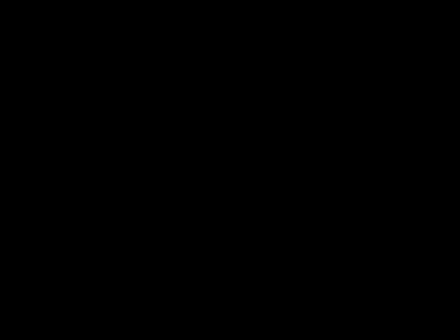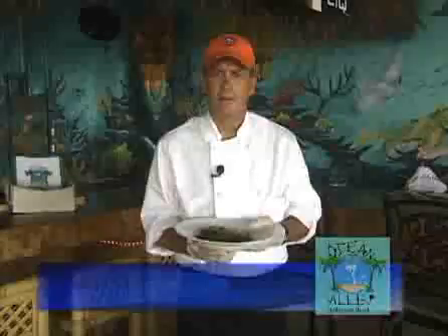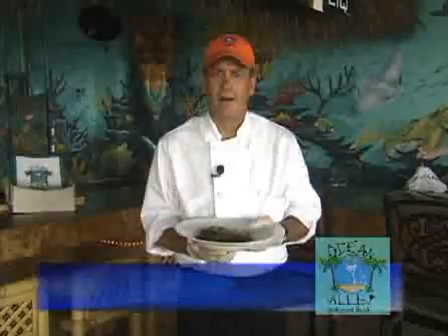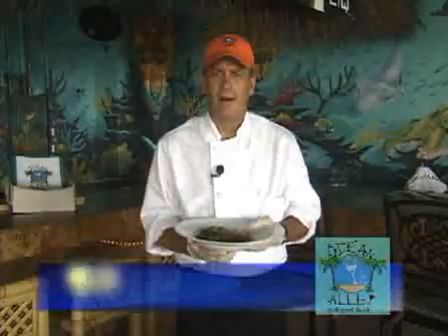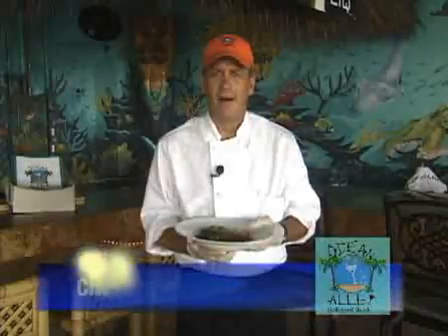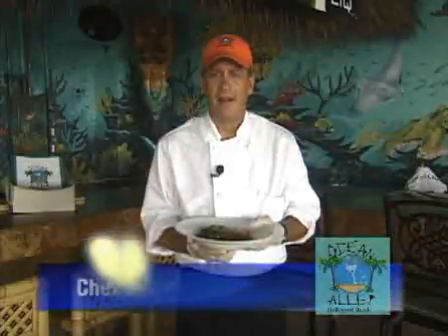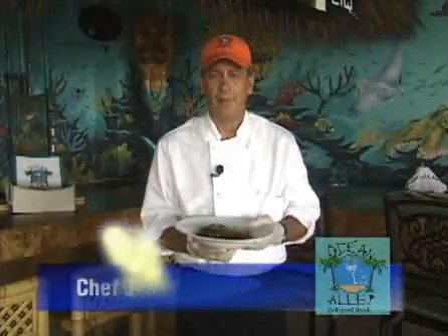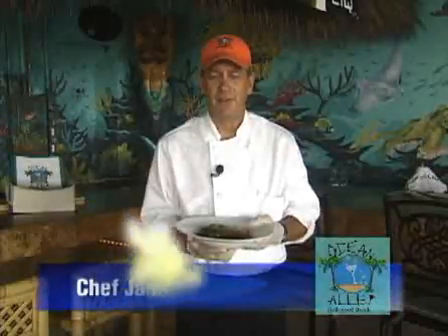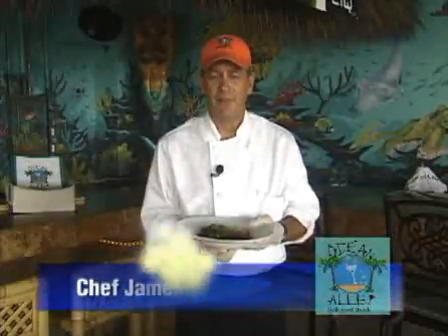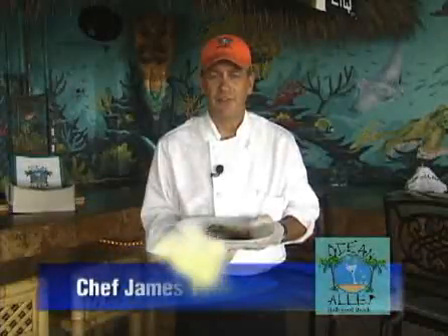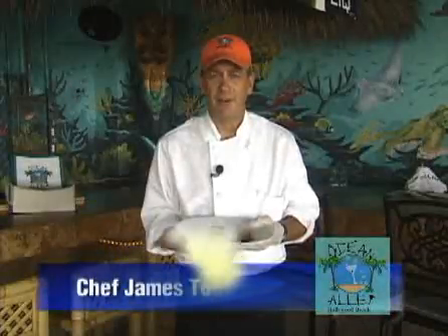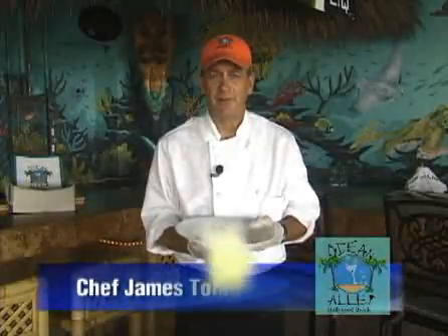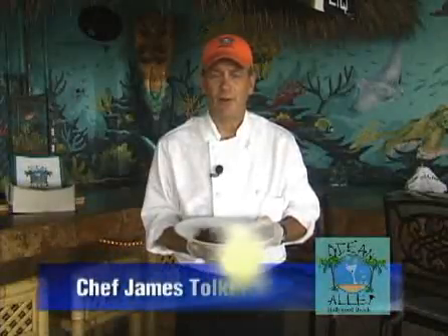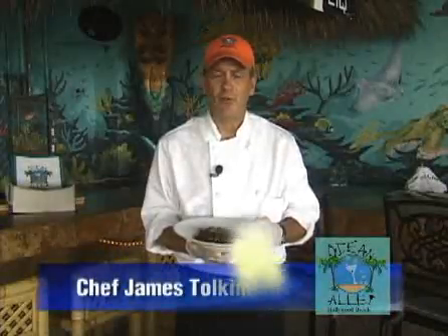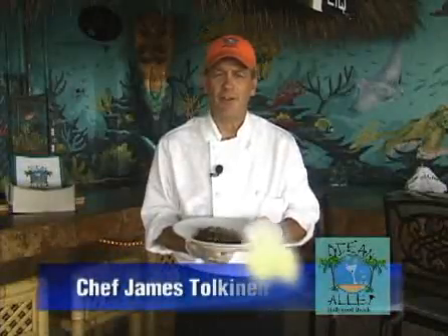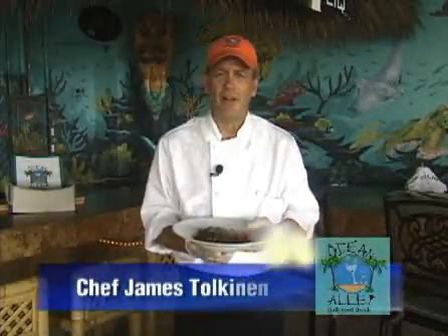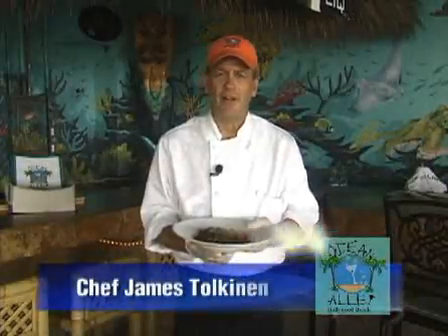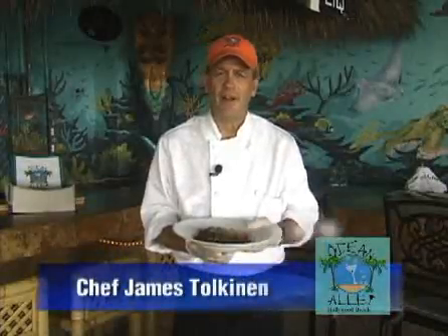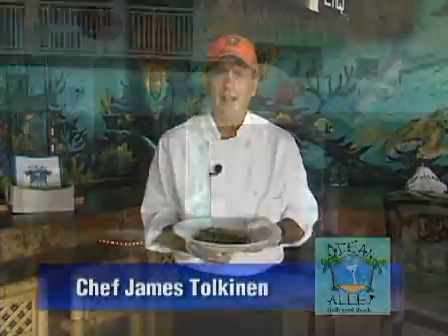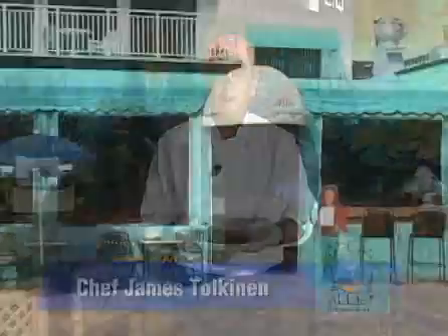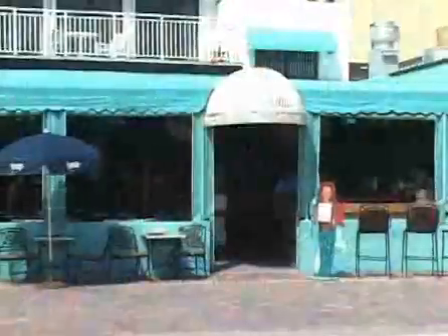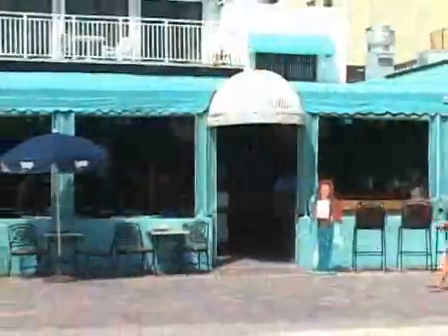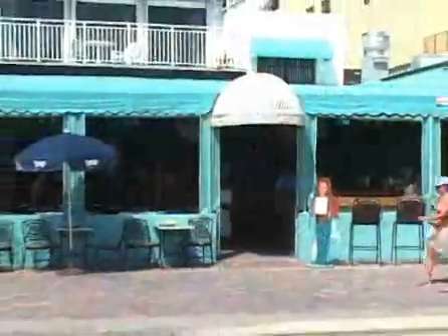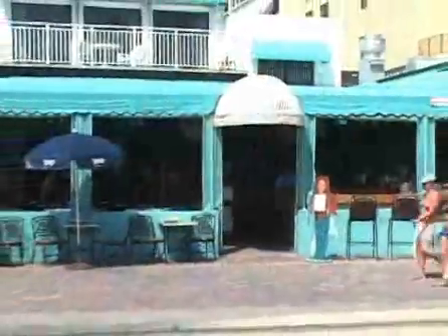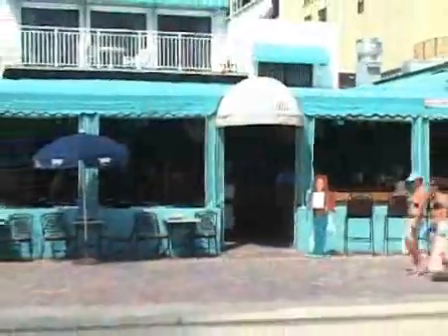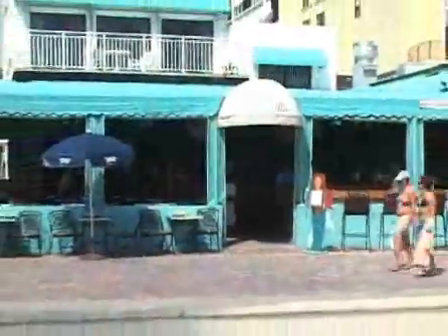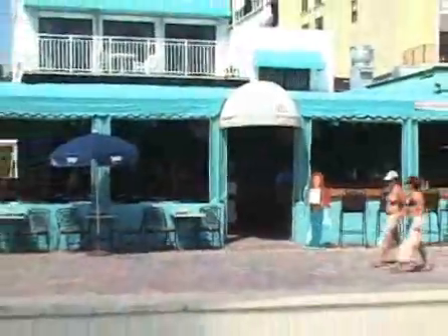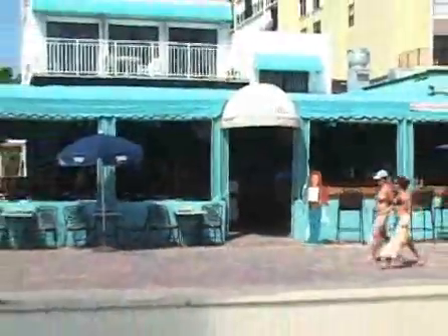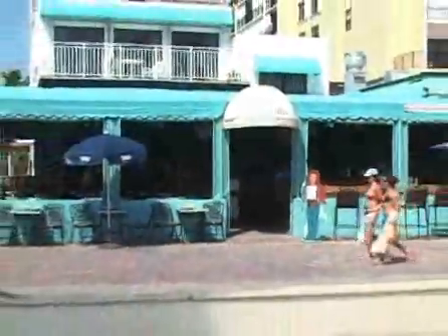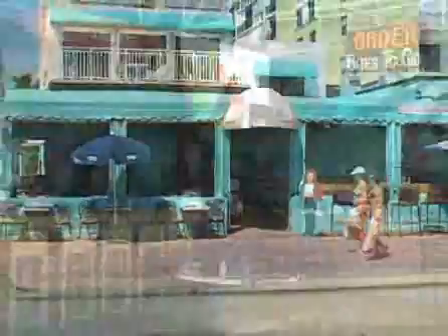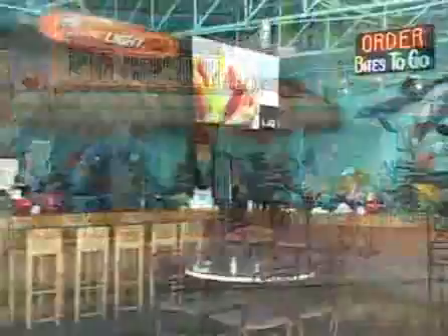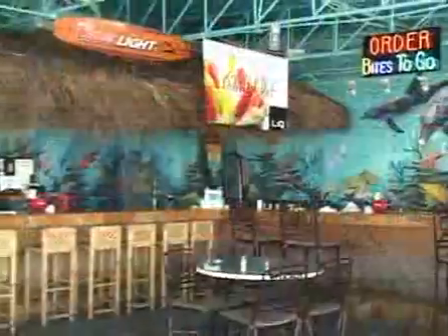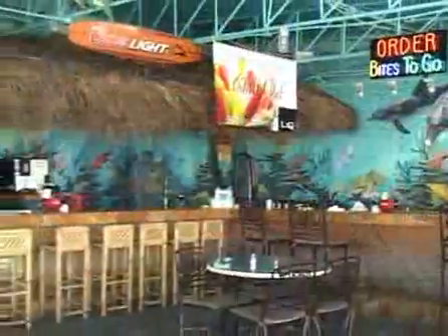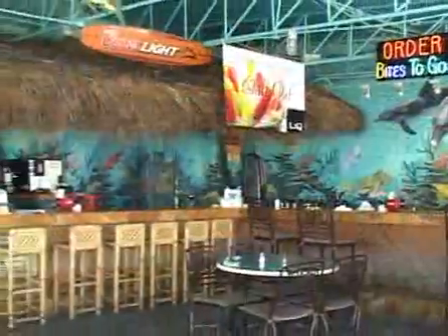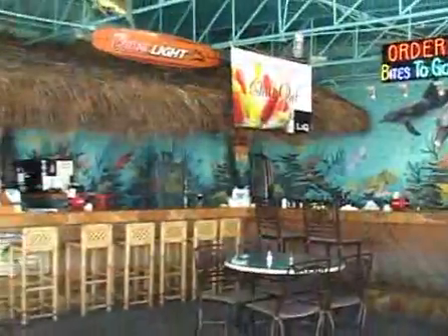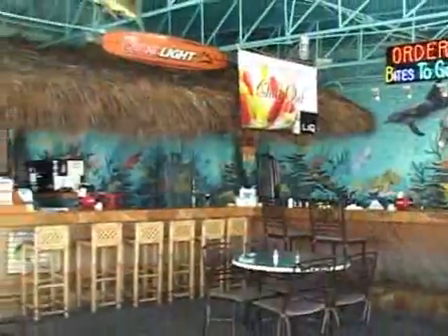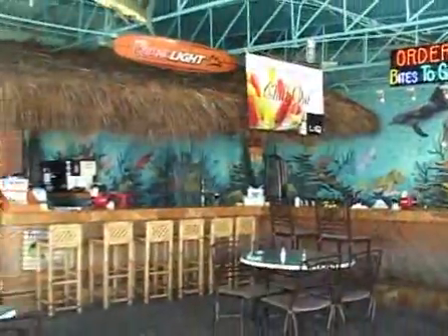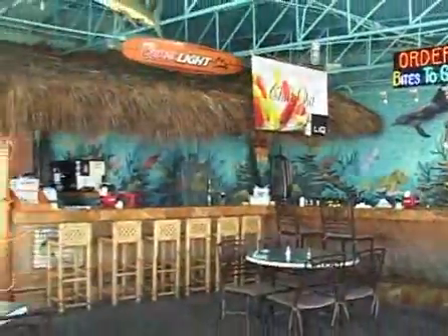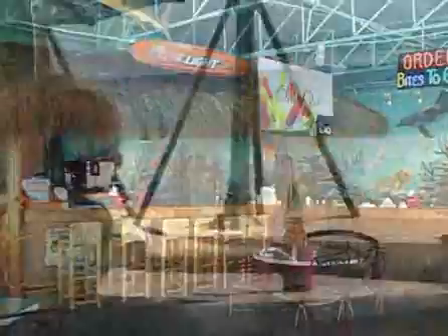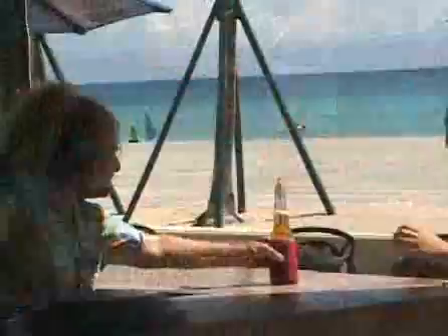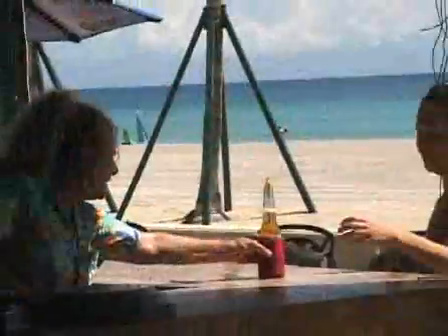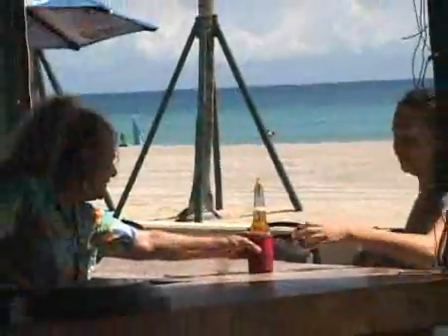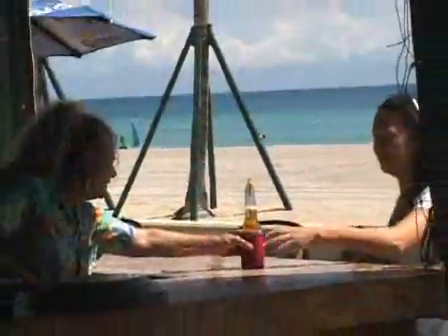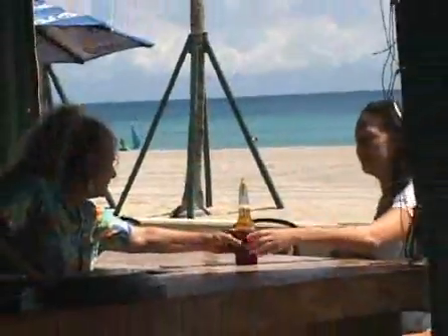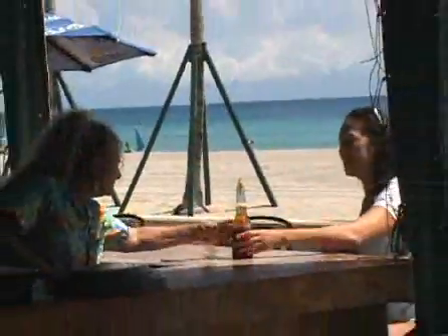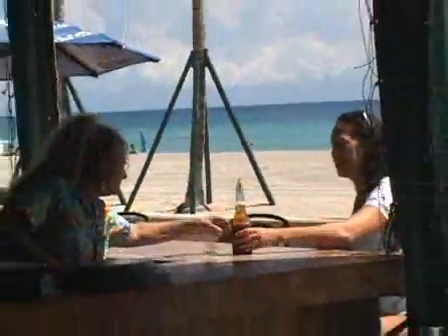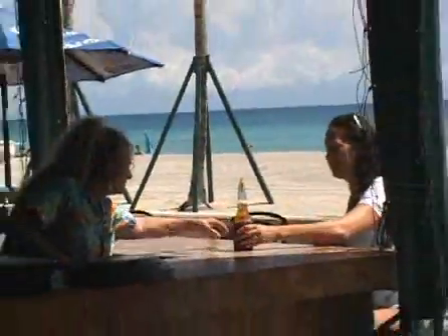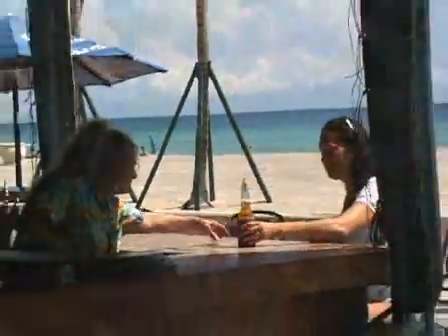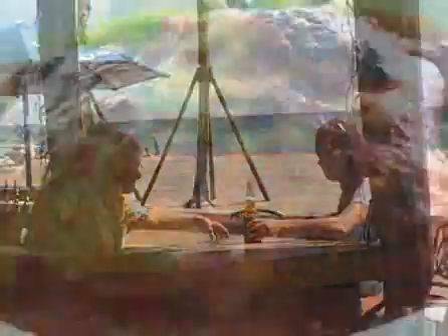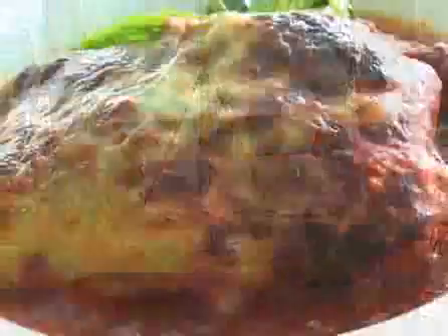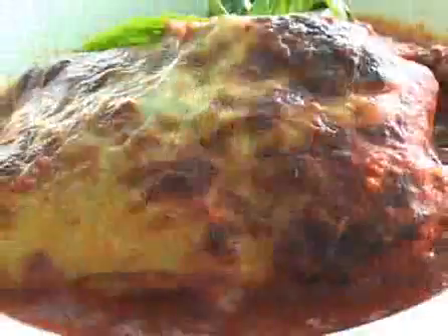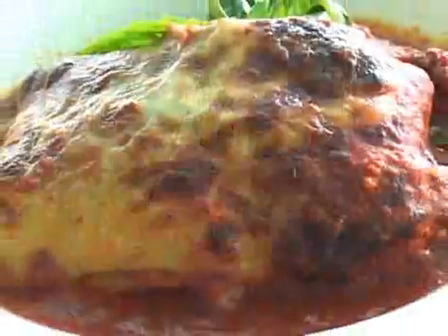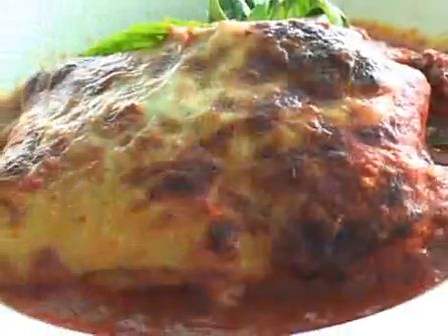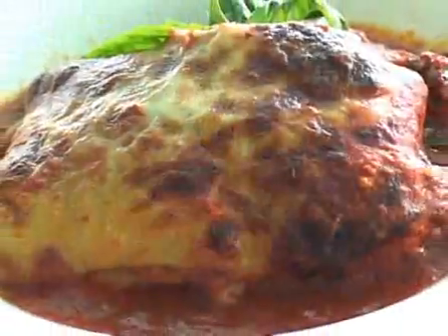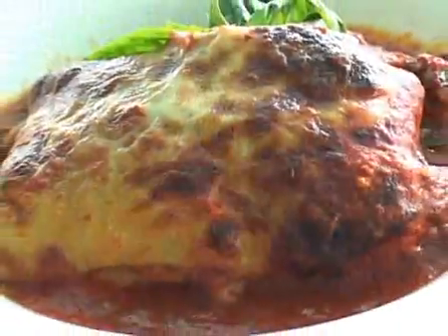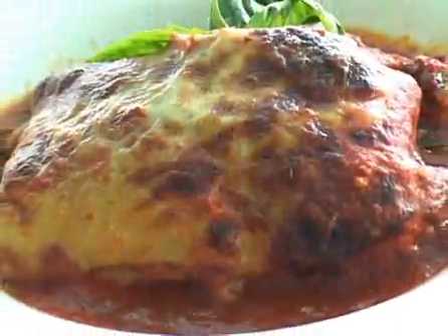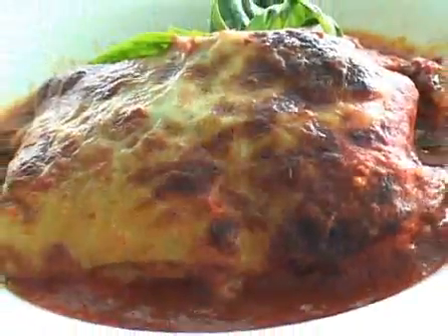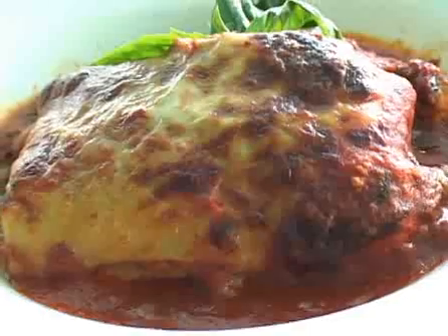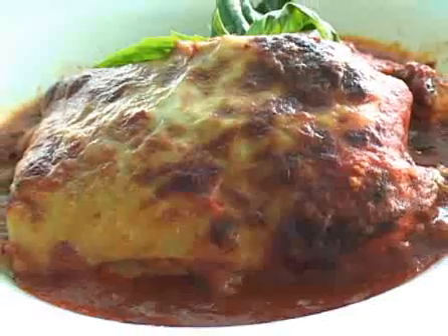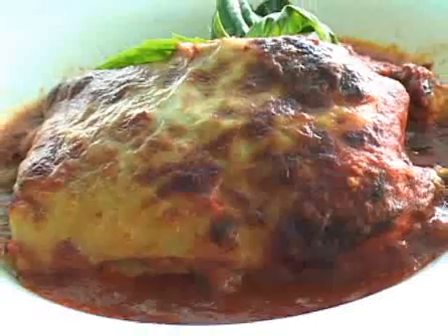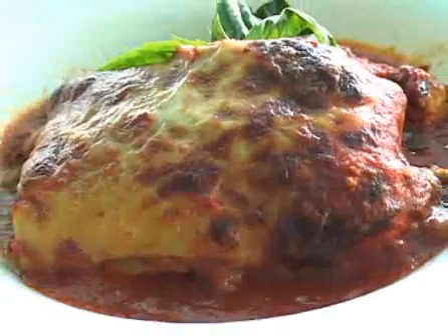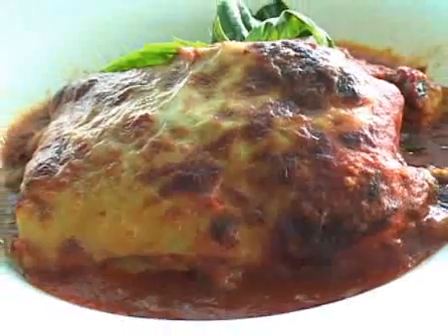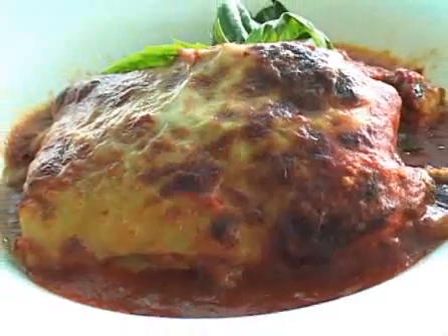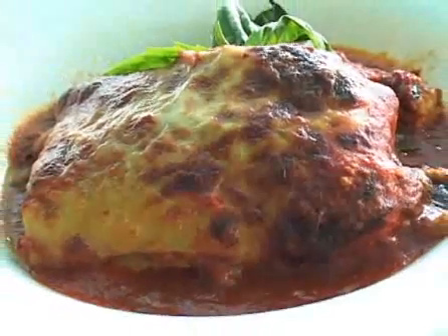Hi, I'm Chef James at Ocean Alley and Hollywood Beach. Don't go anywhere because when we come back, I'm going to show you how I make our very popular lasagna.